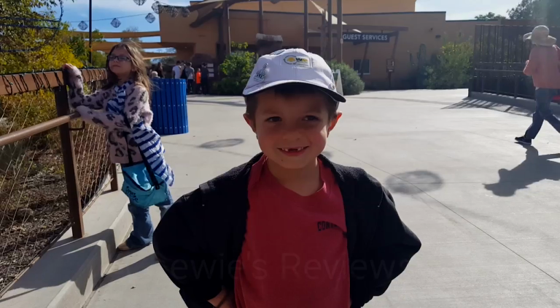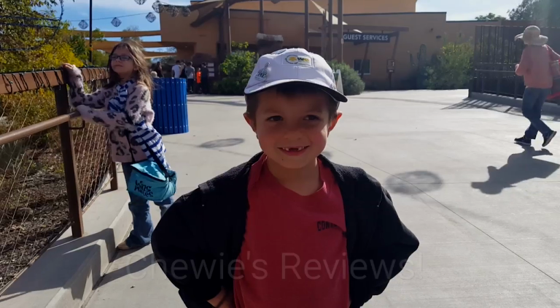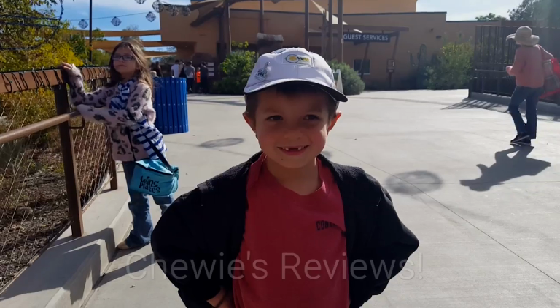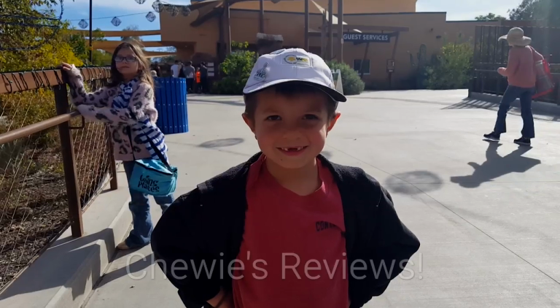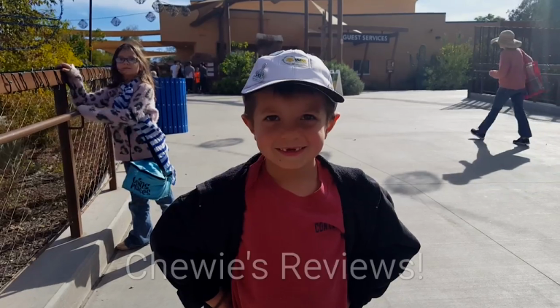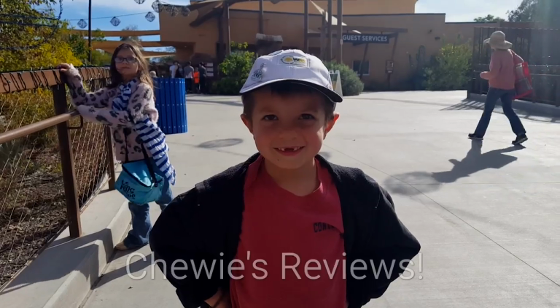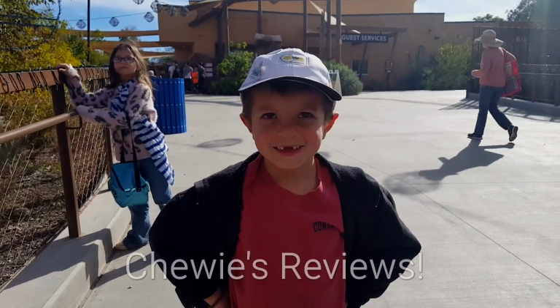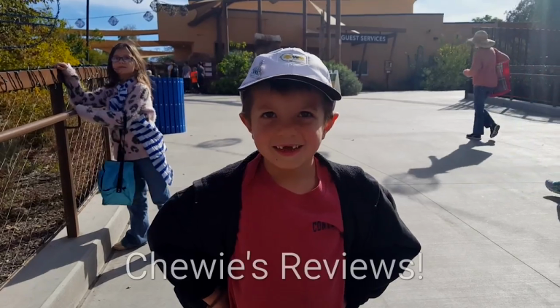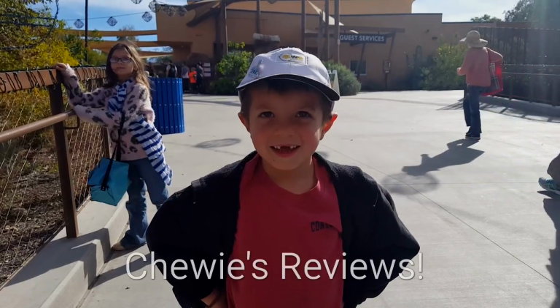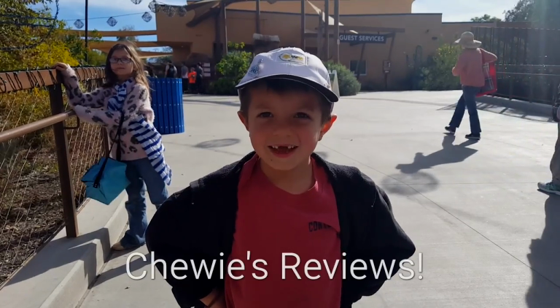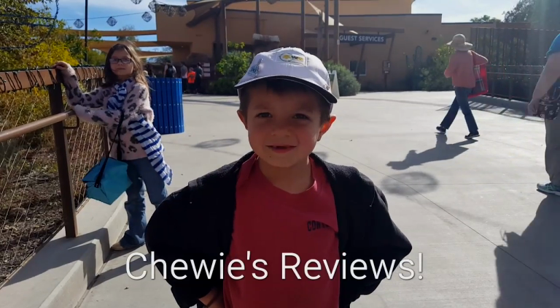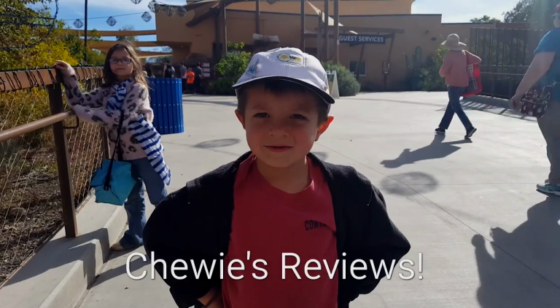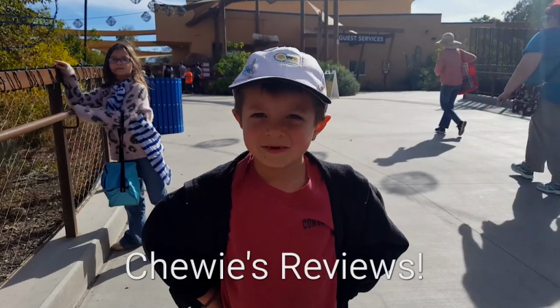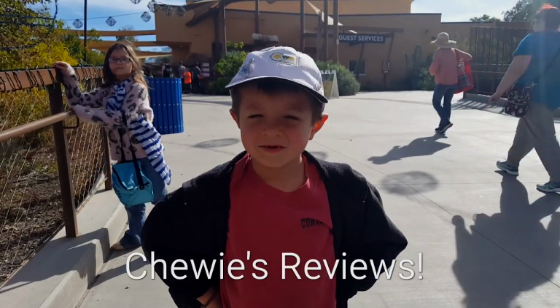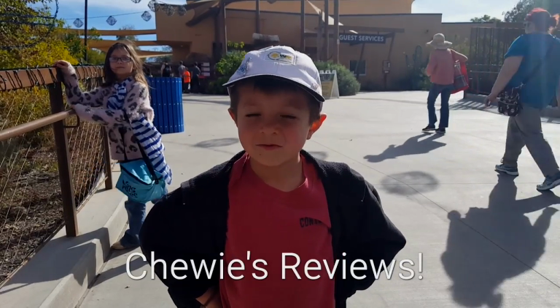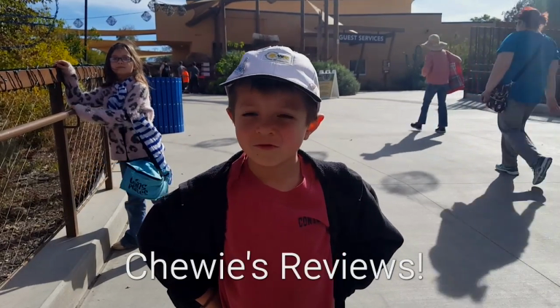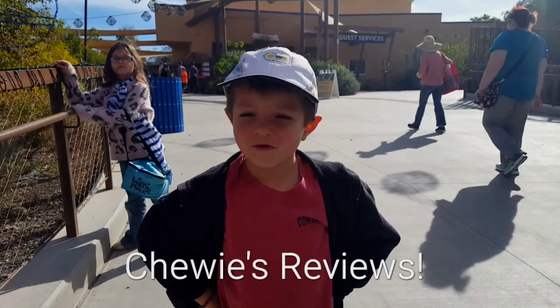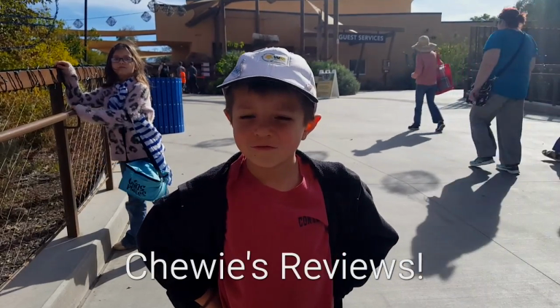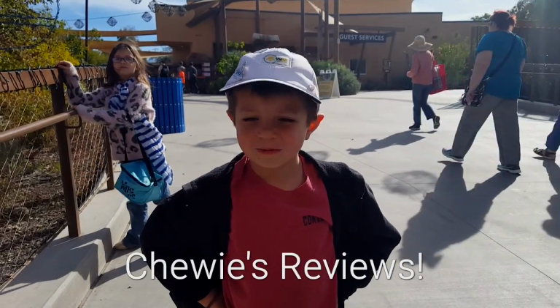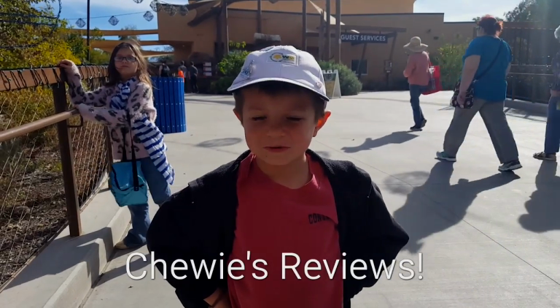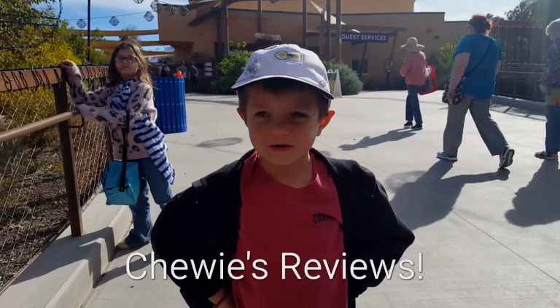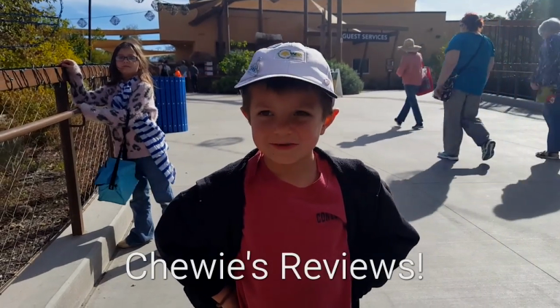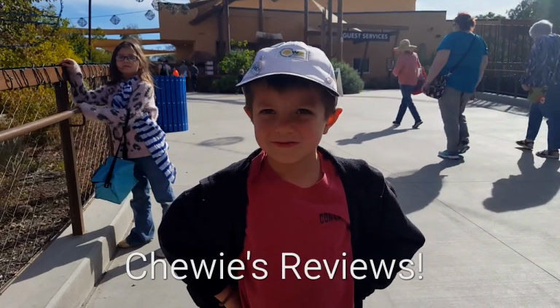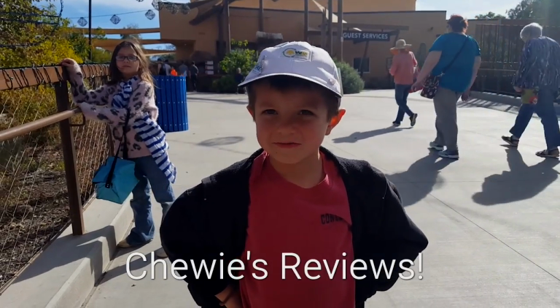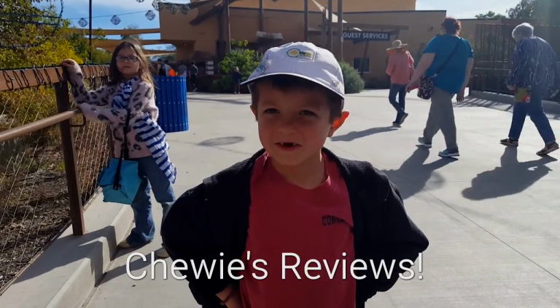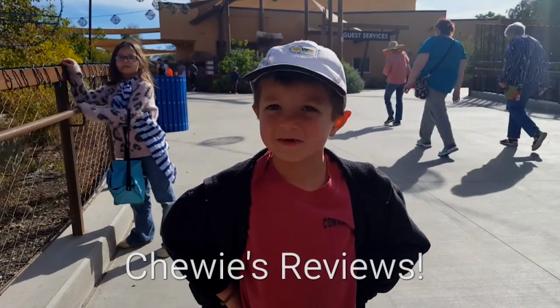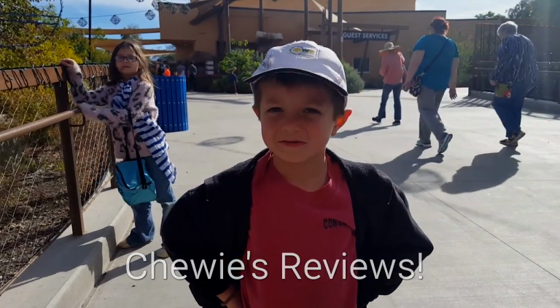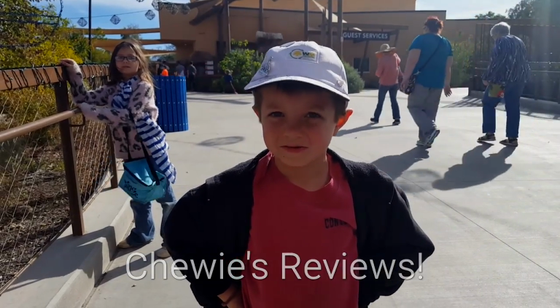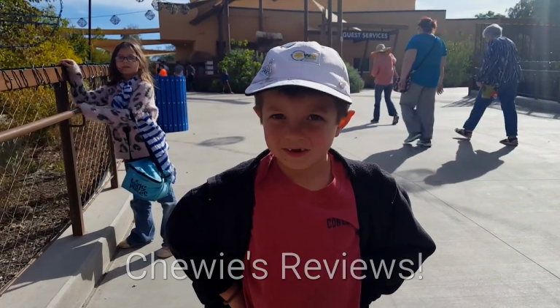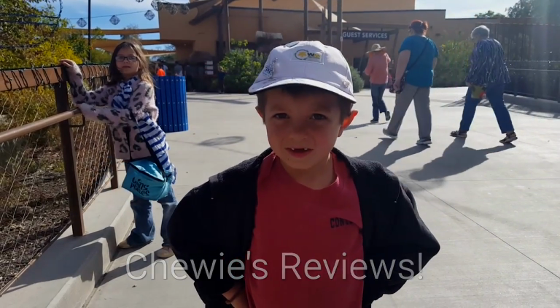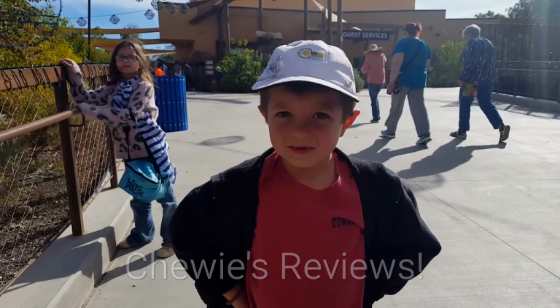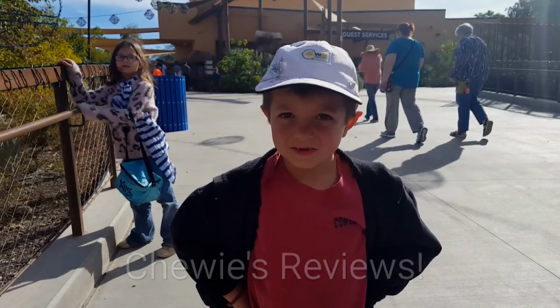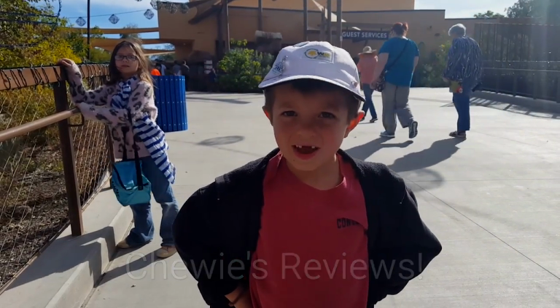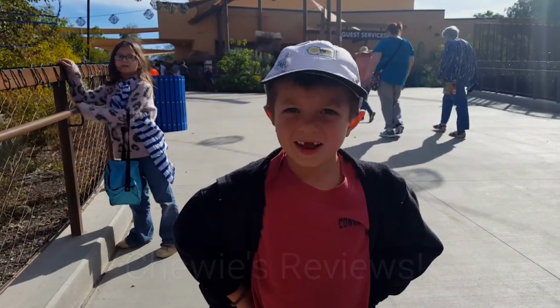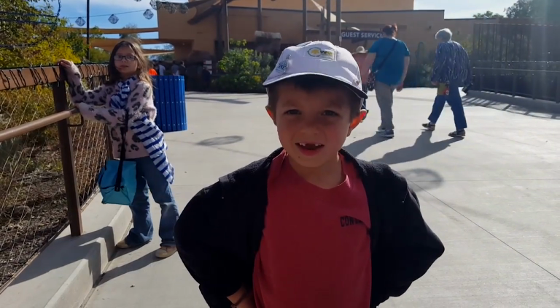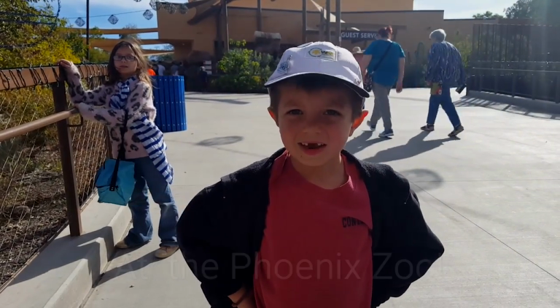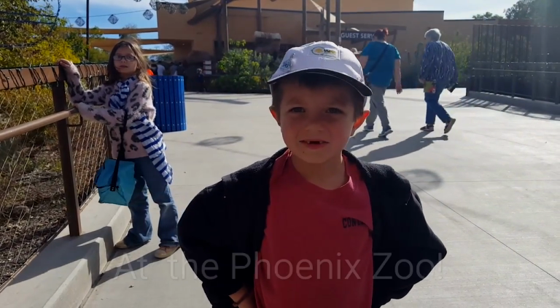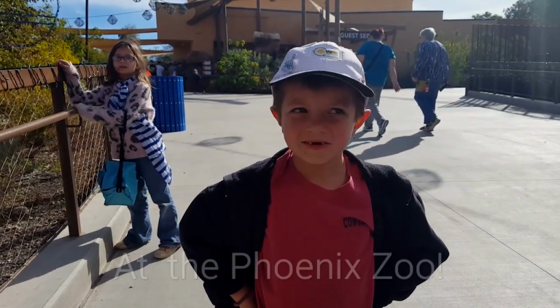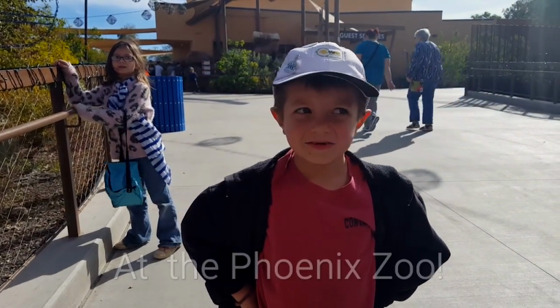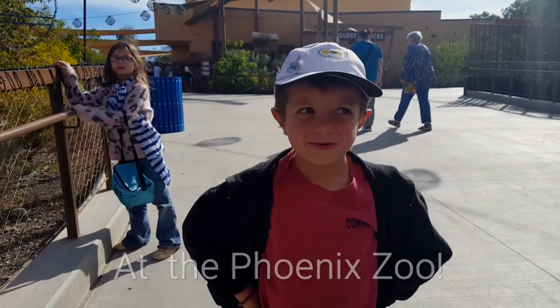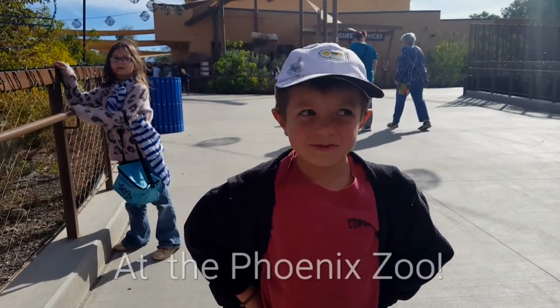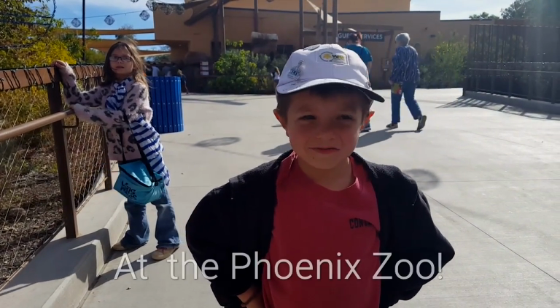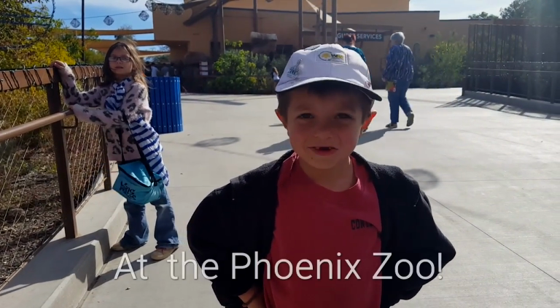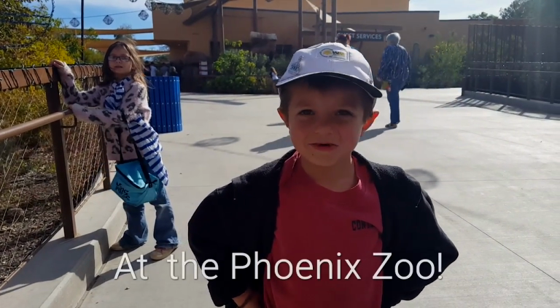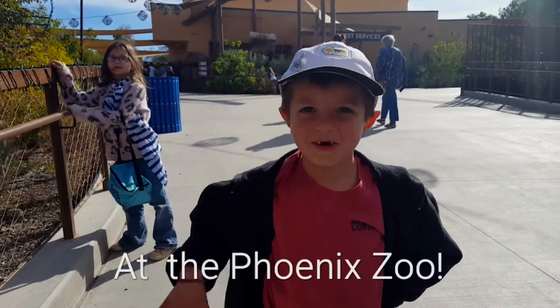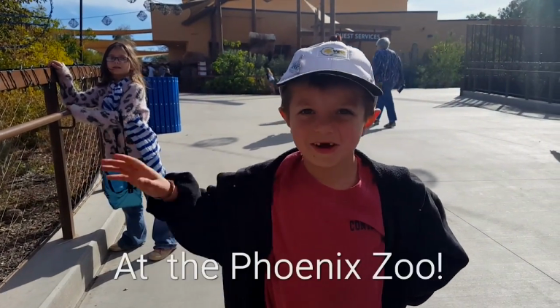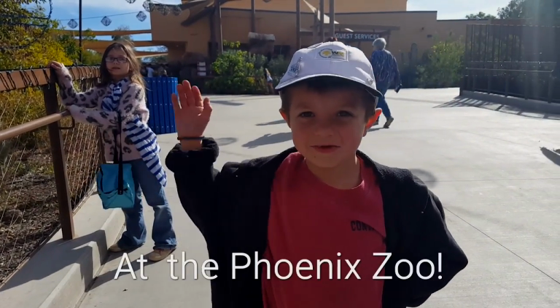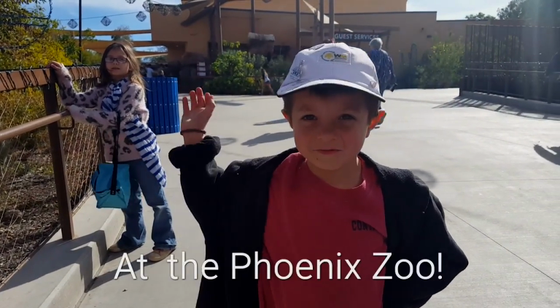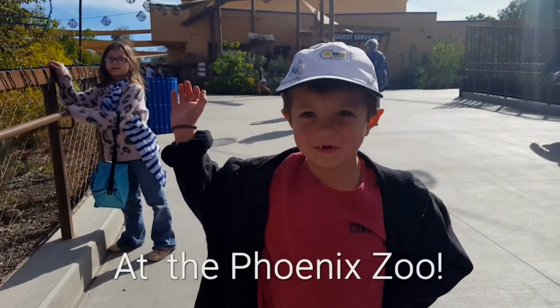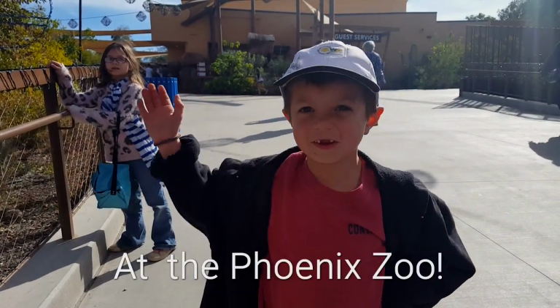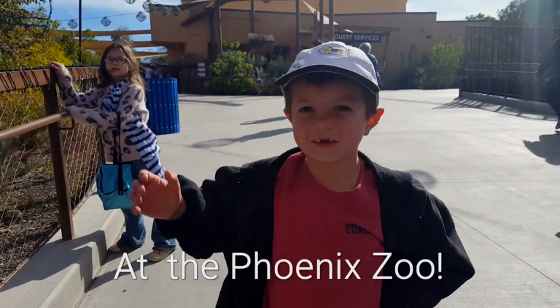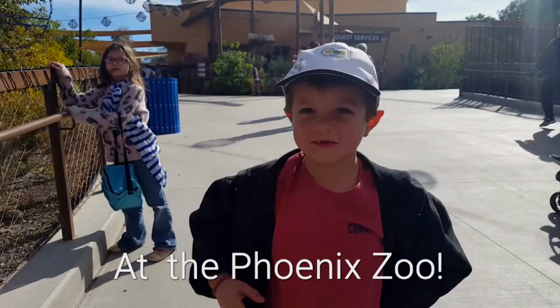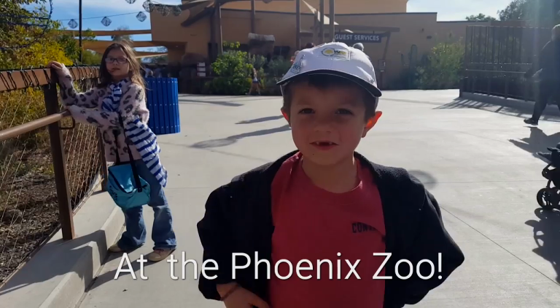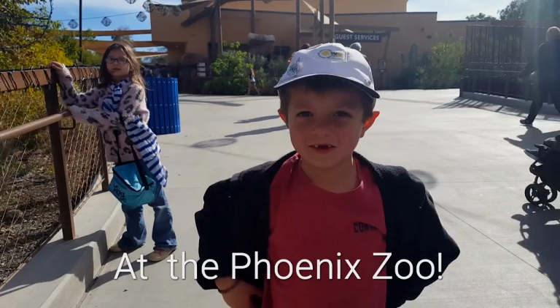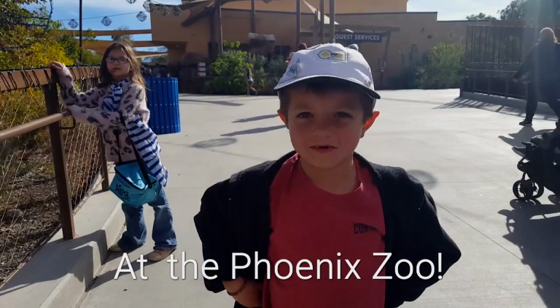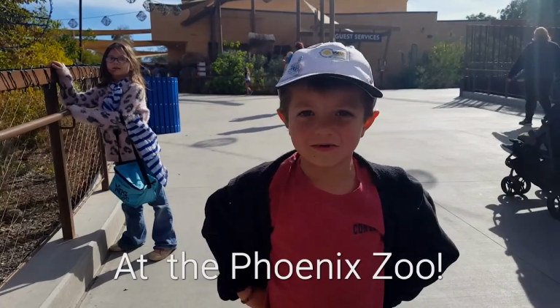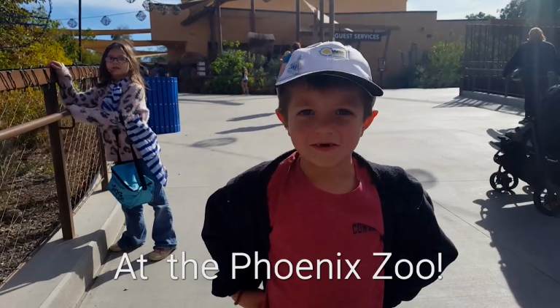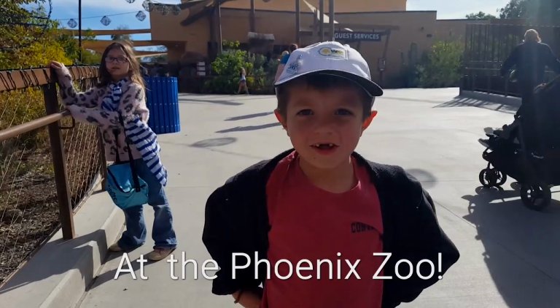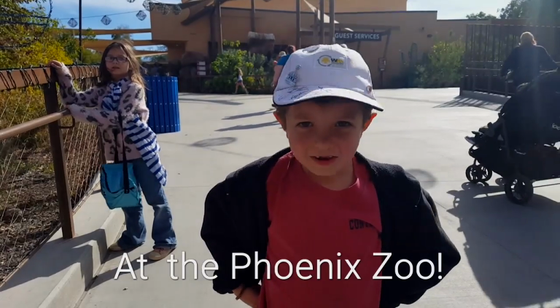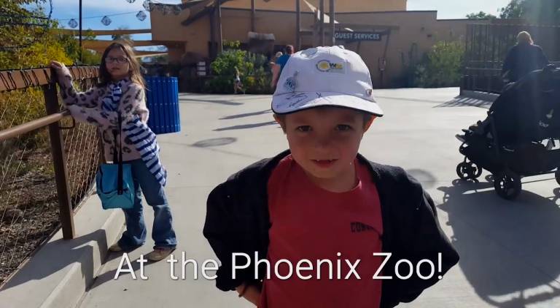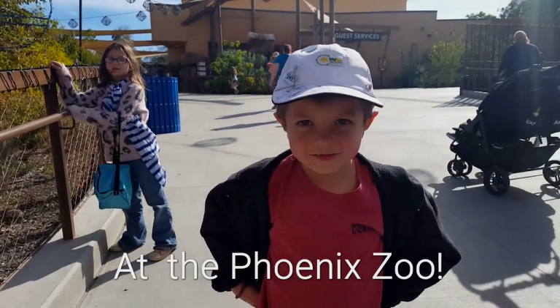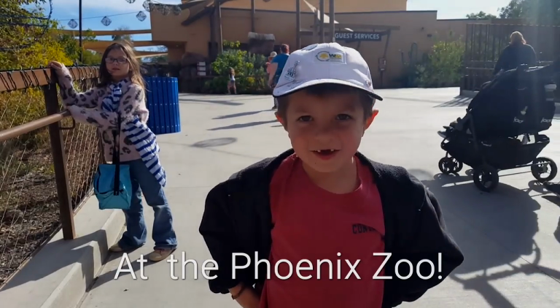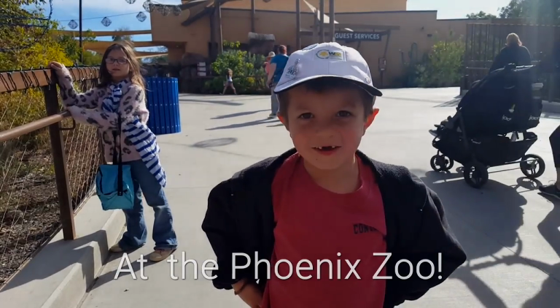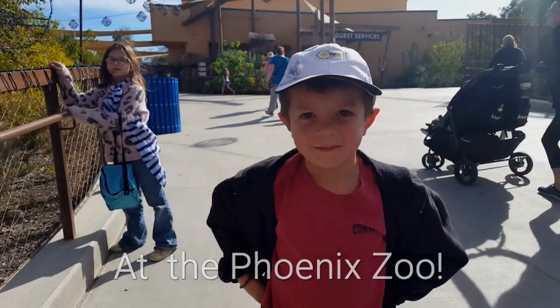Hey, it's Christopher from Troys Reviews. Today I'm going to review the Phoenix Zoo. Let's go.